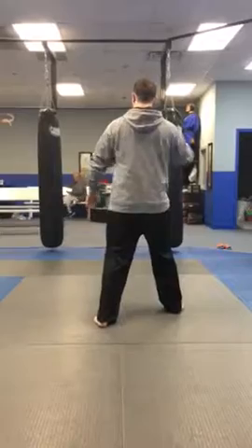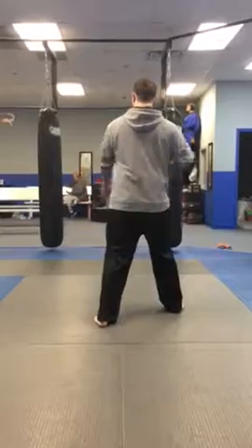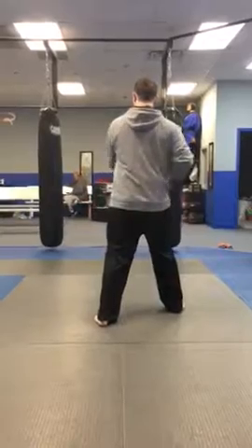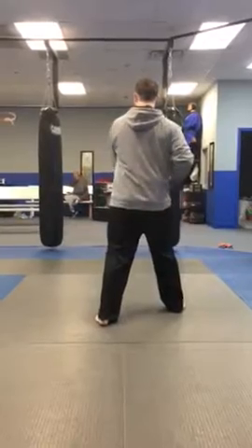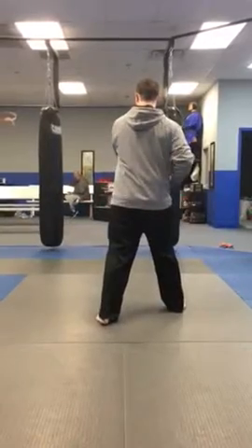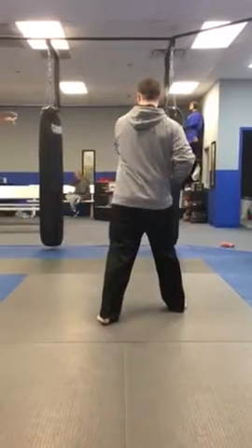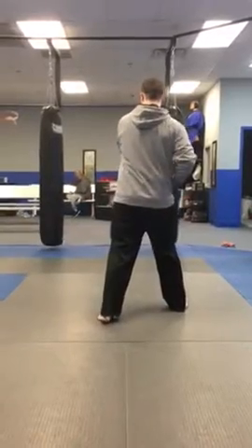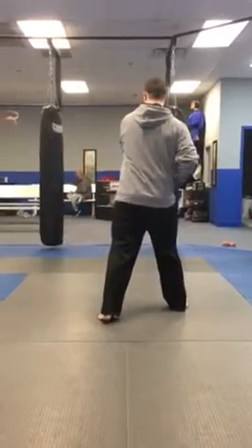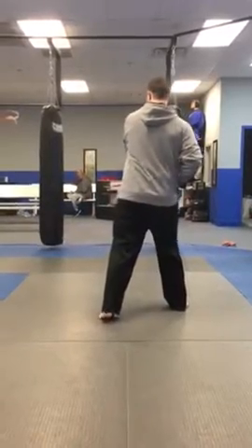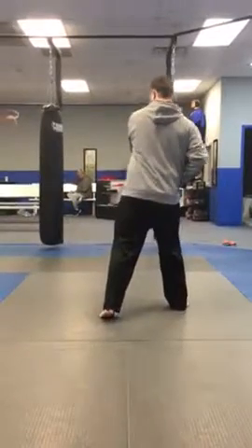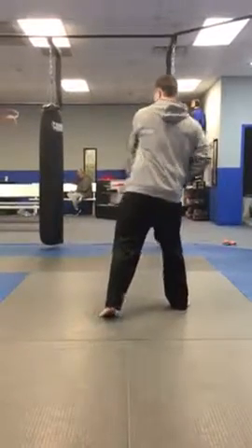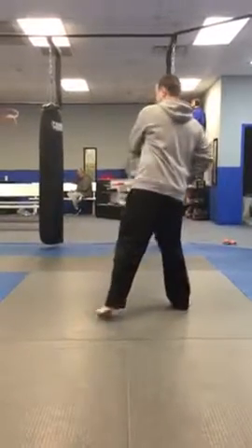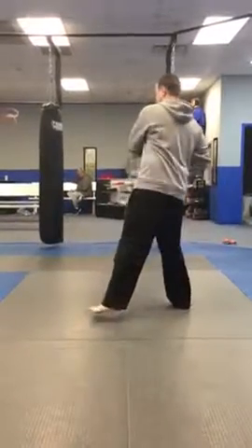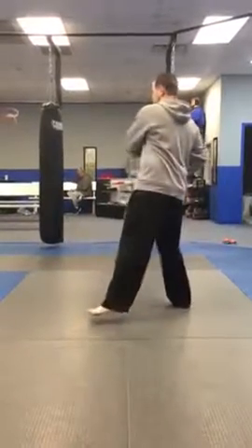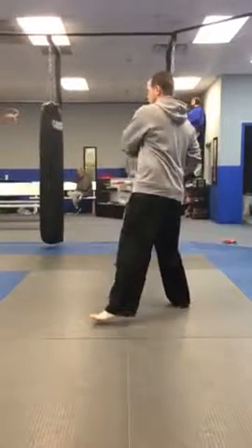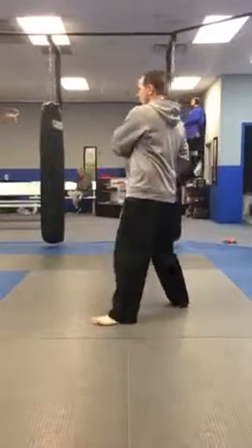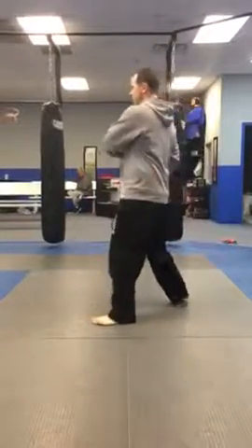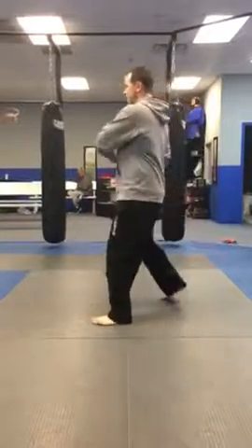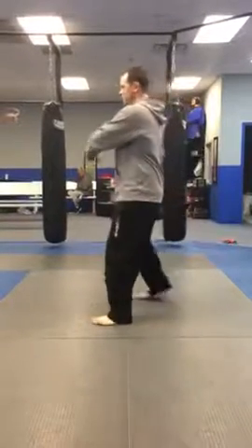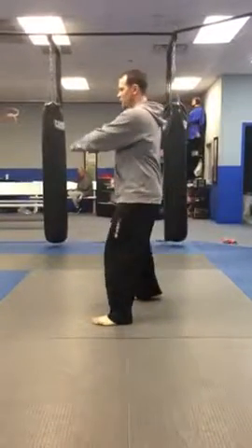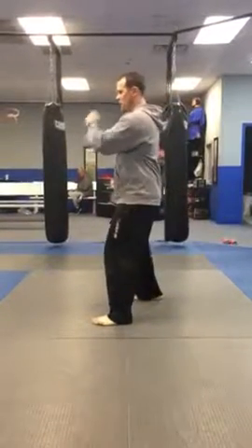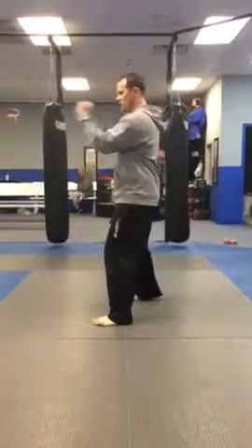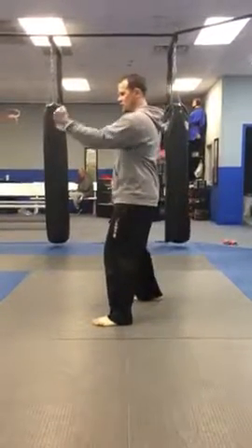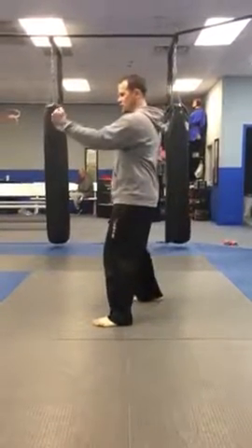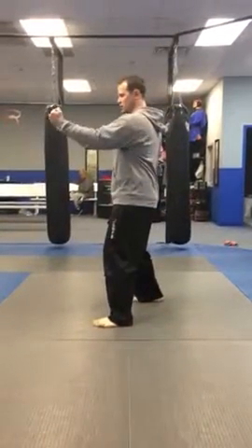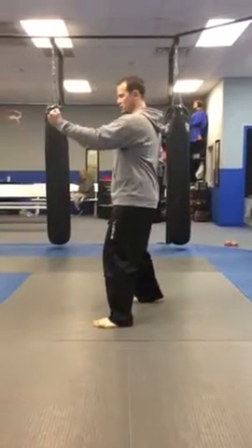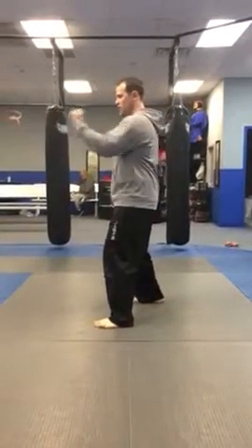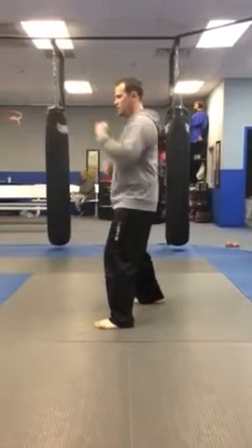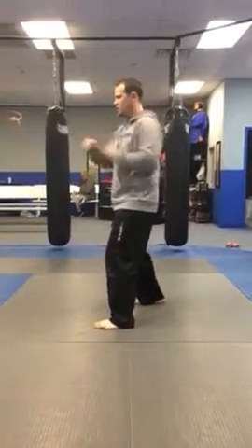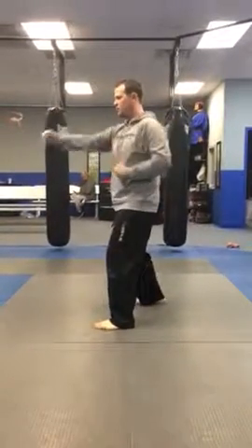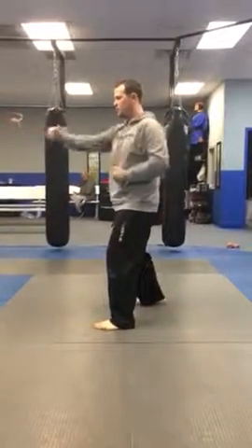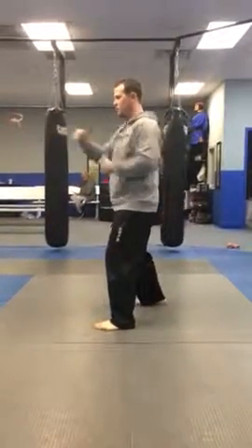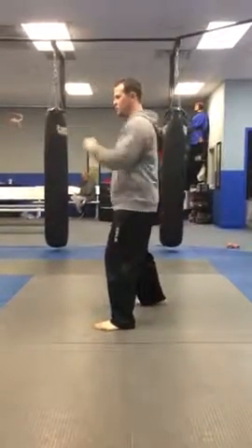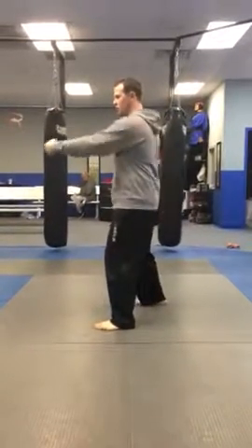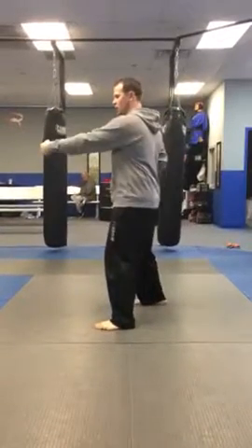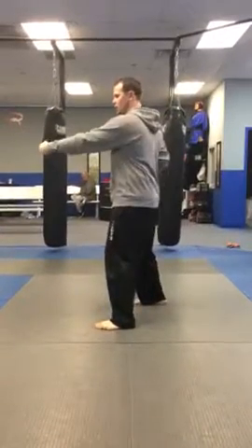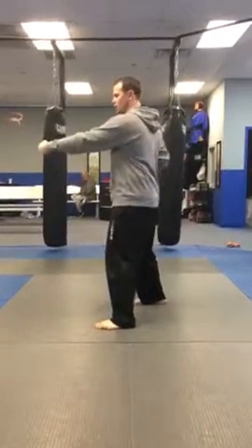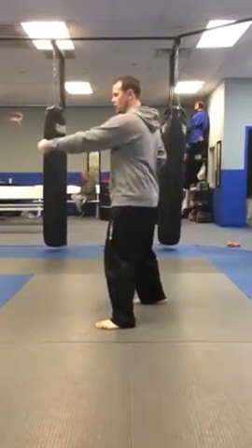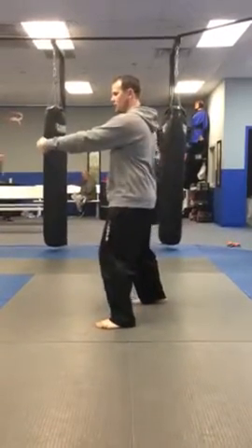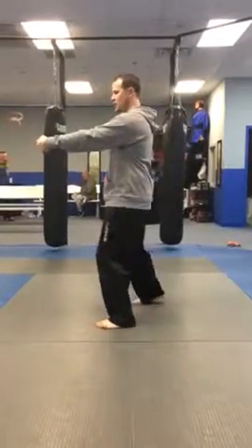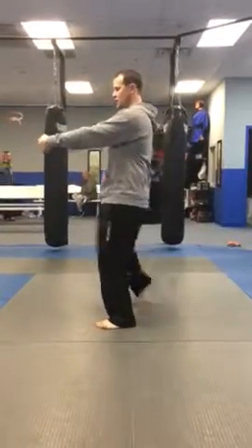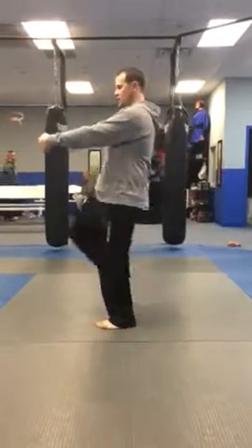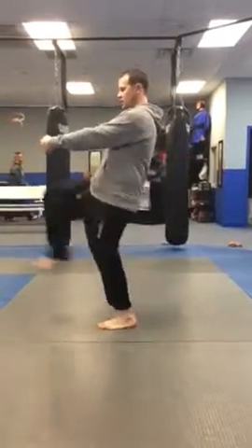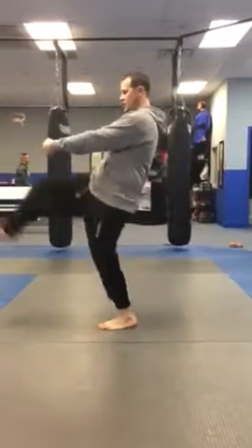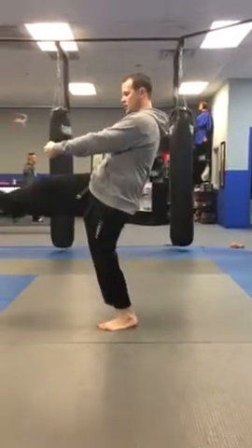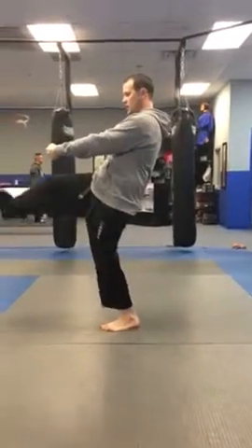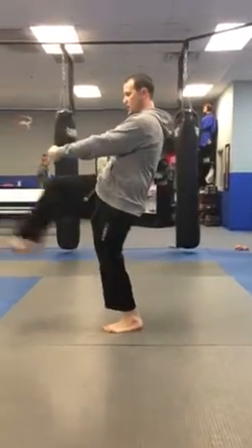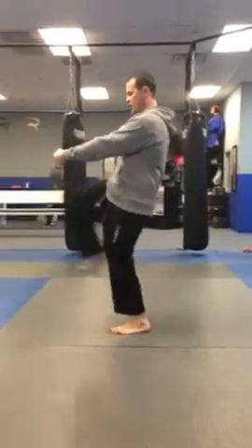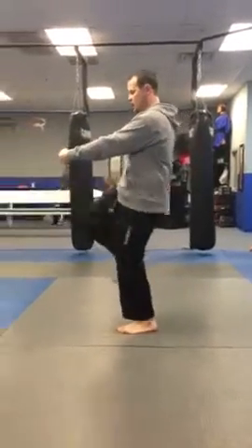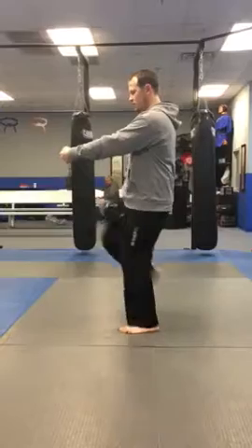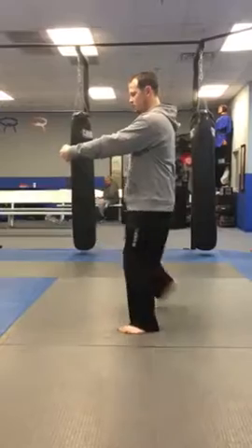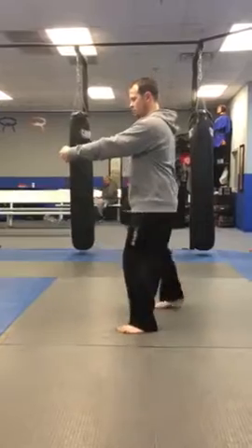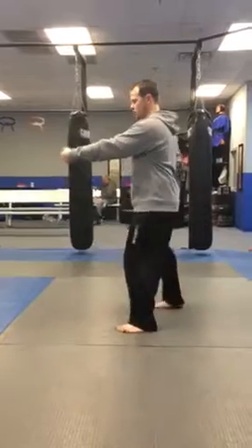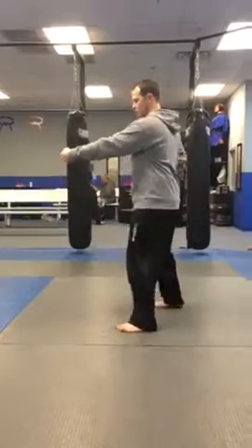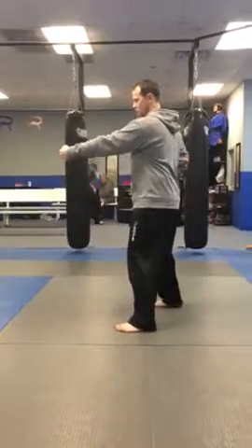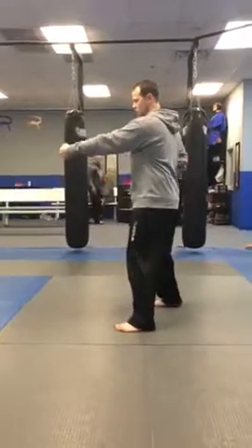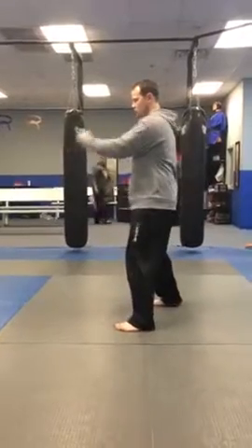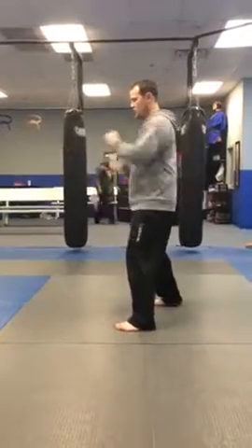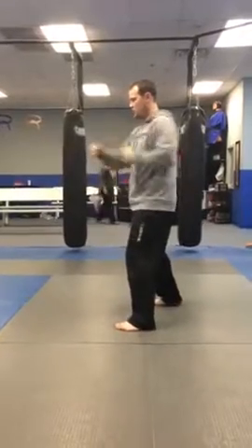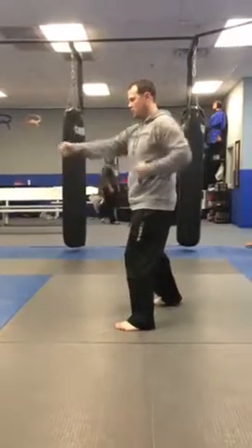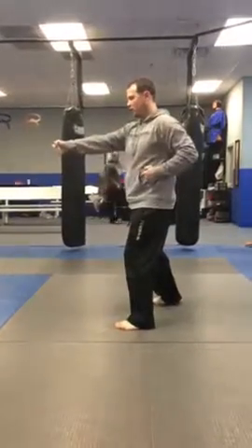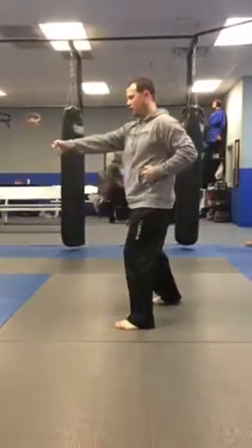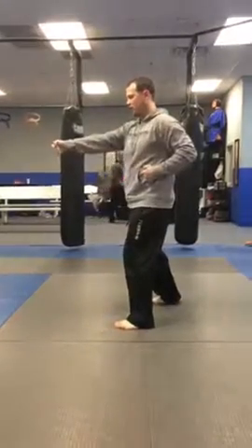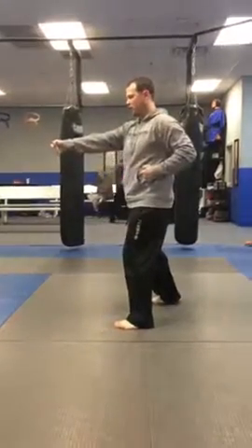Stack, turn and side block, punch, punch, kick, punch.